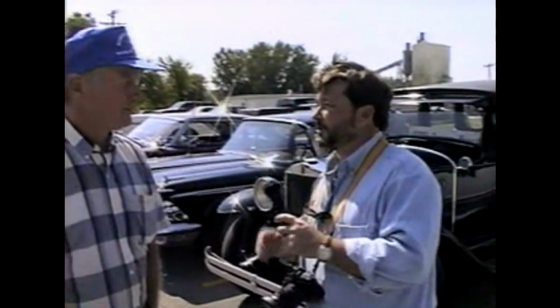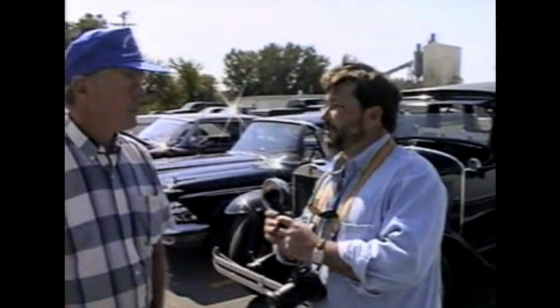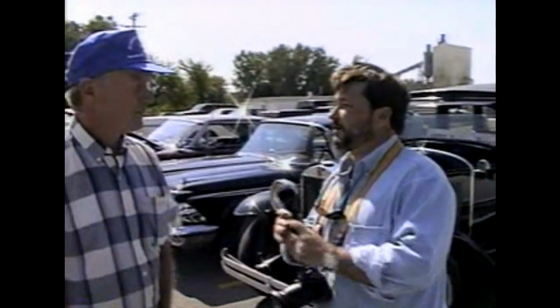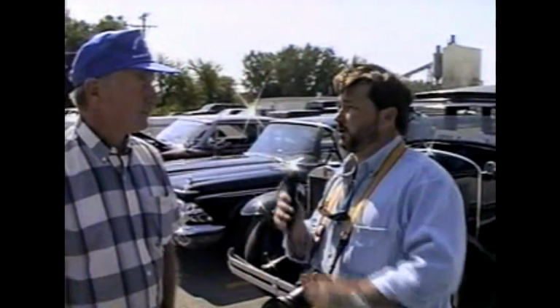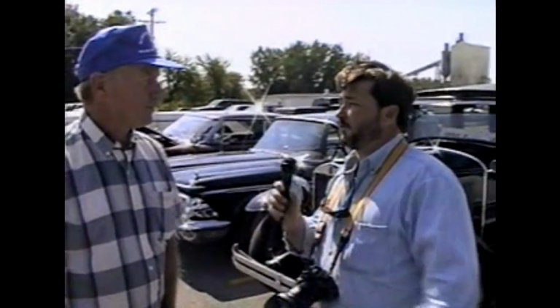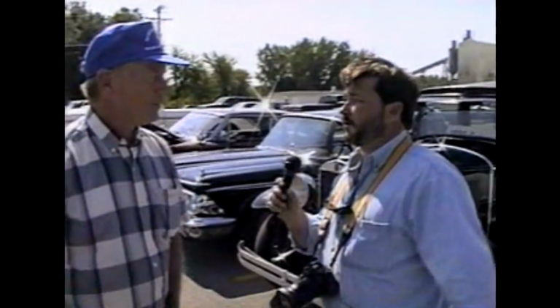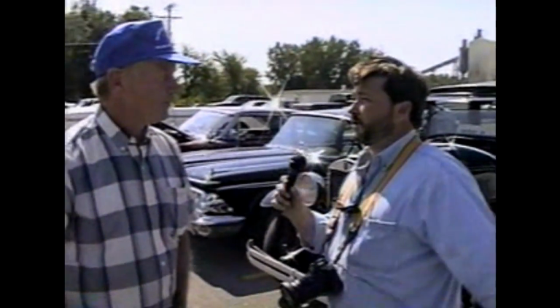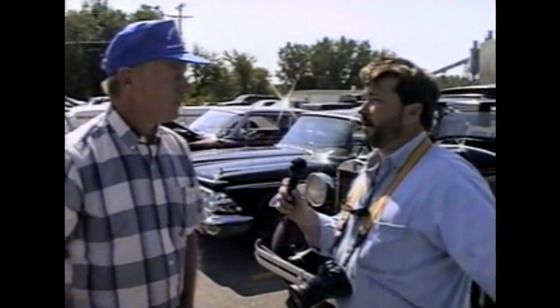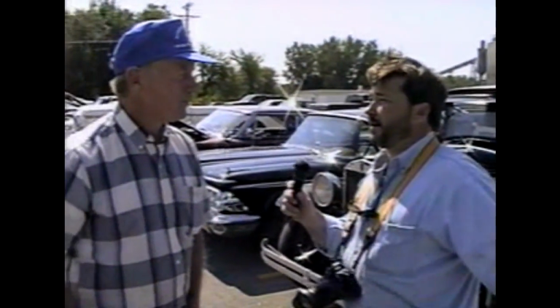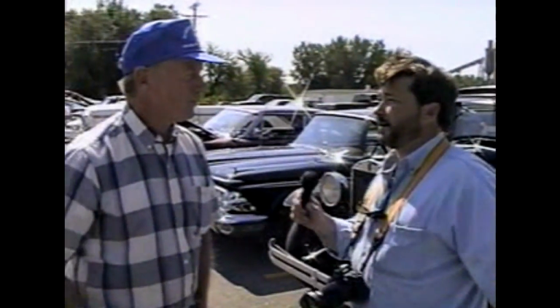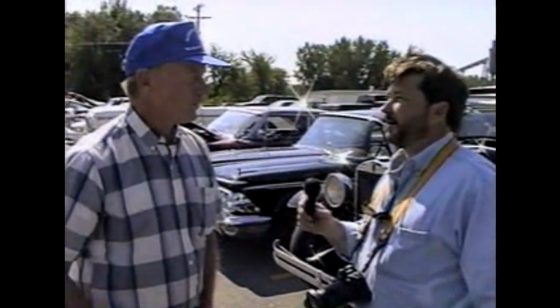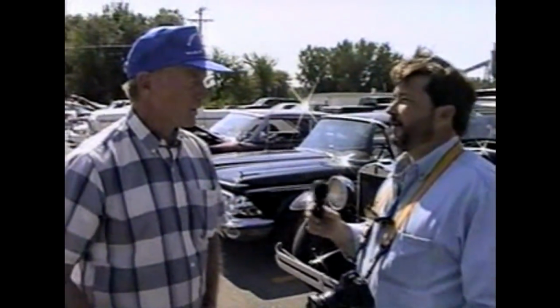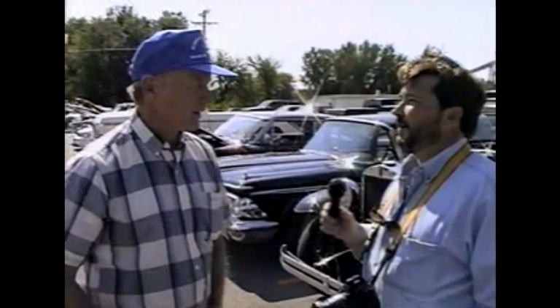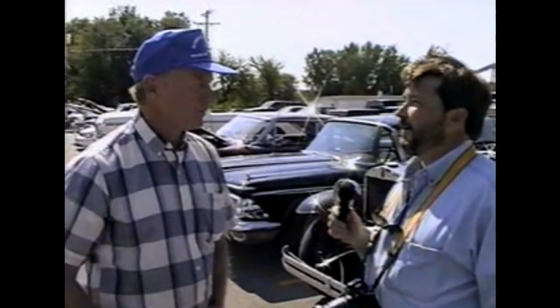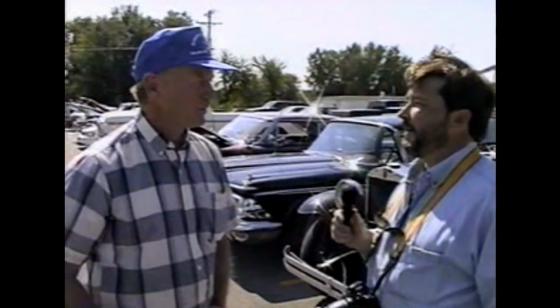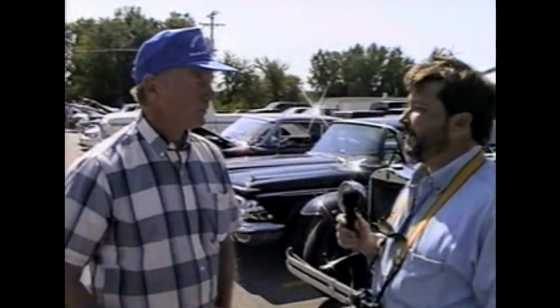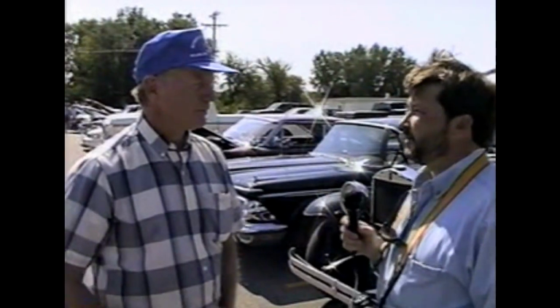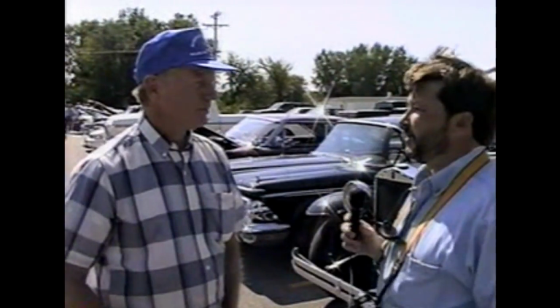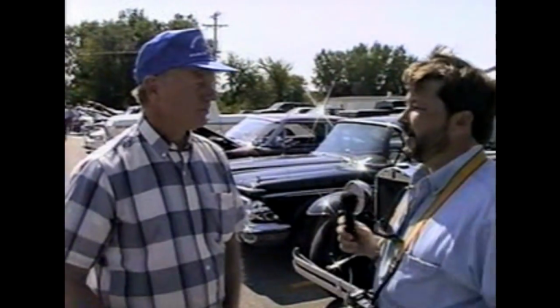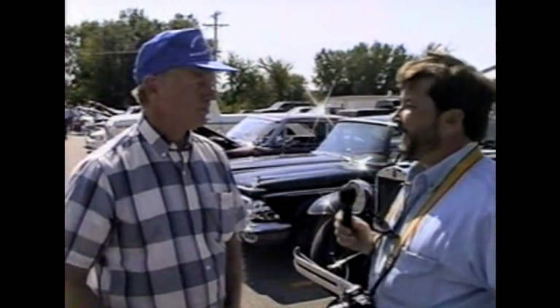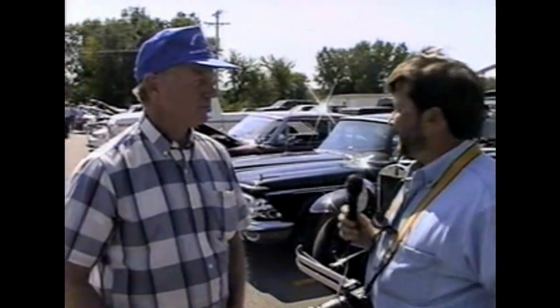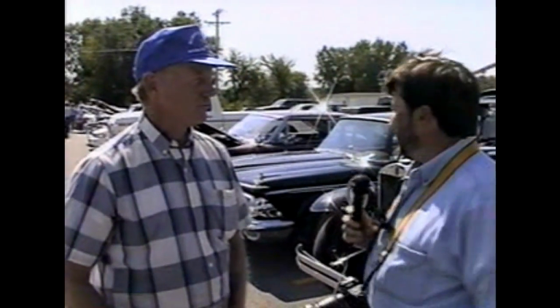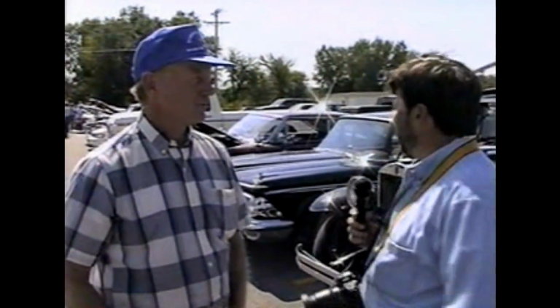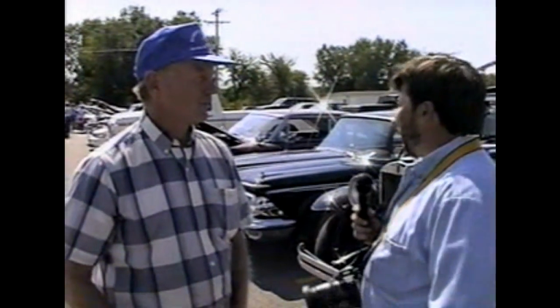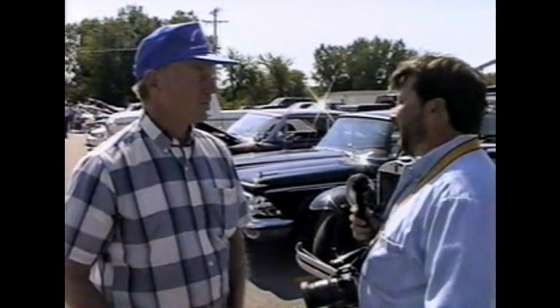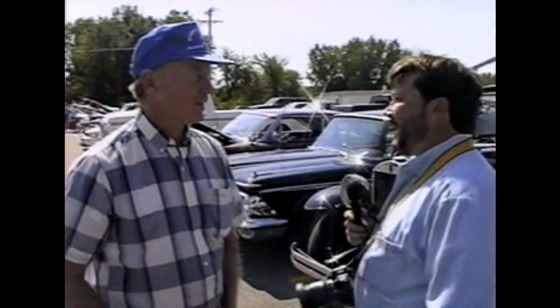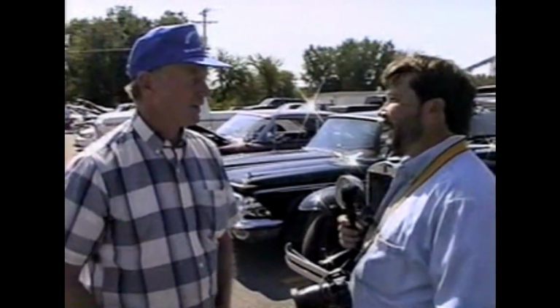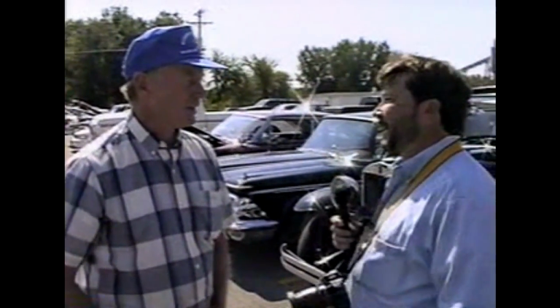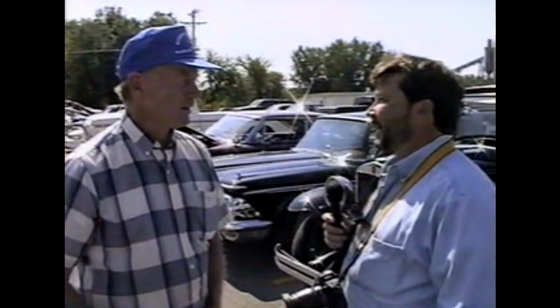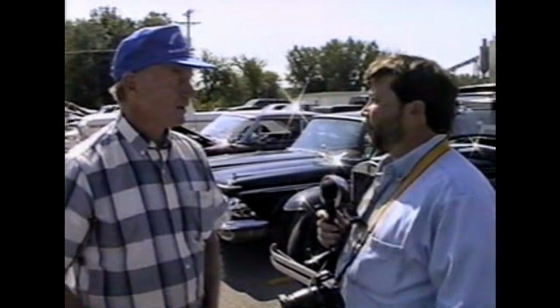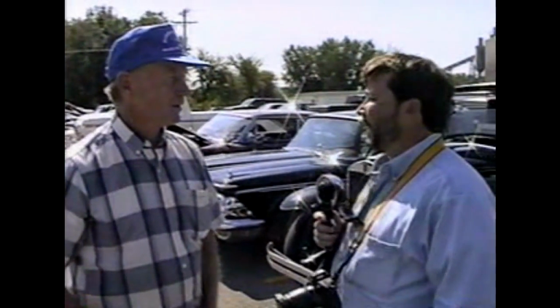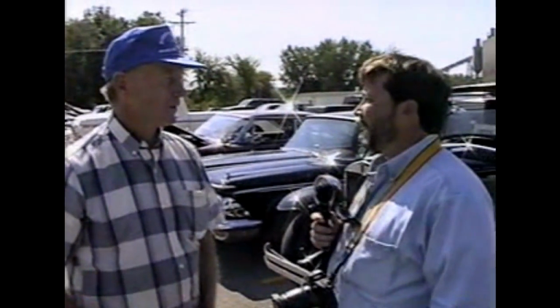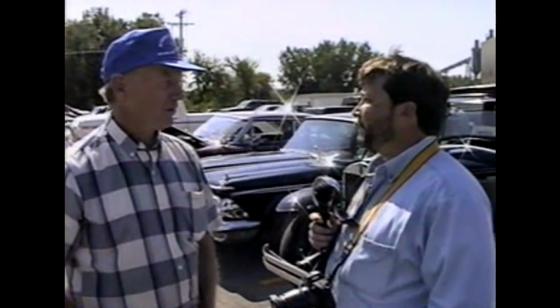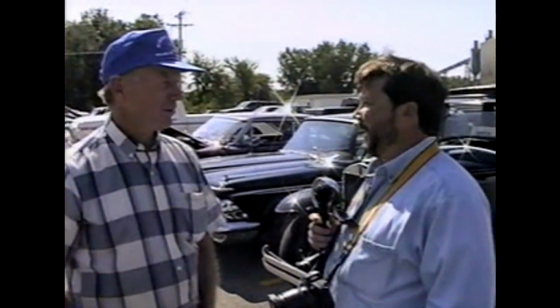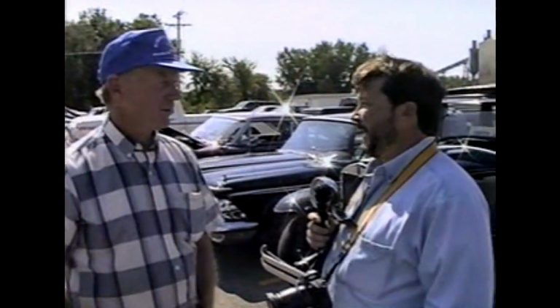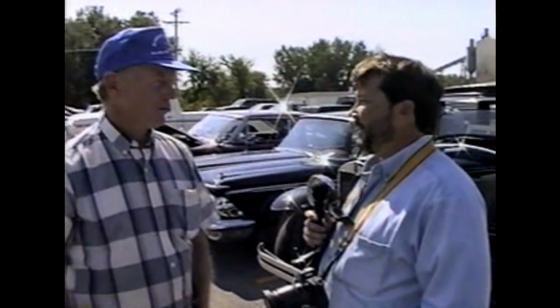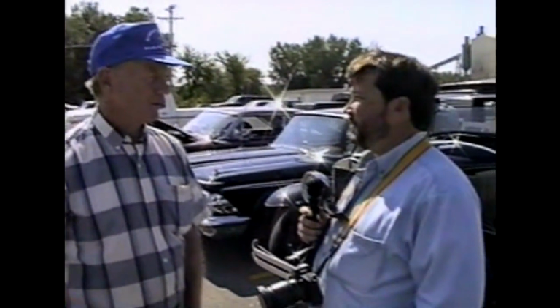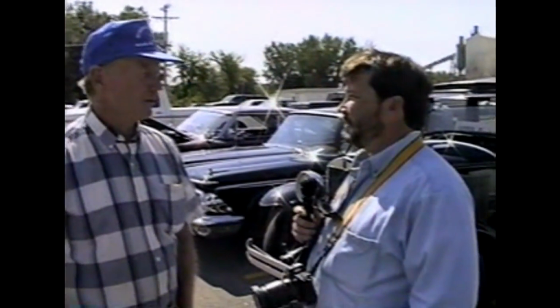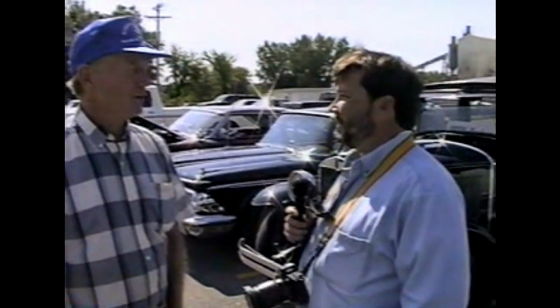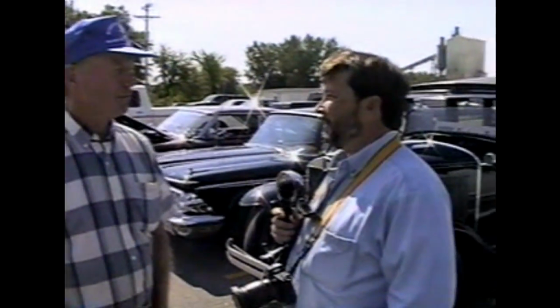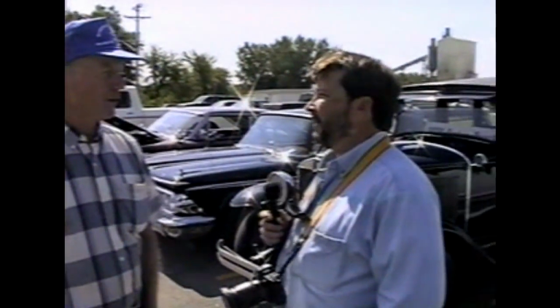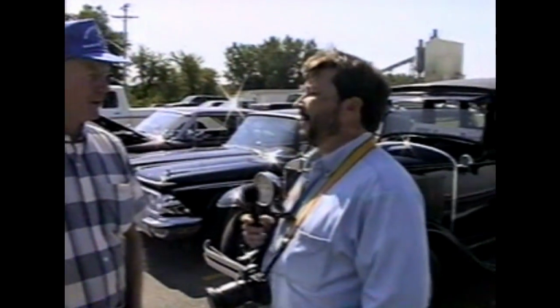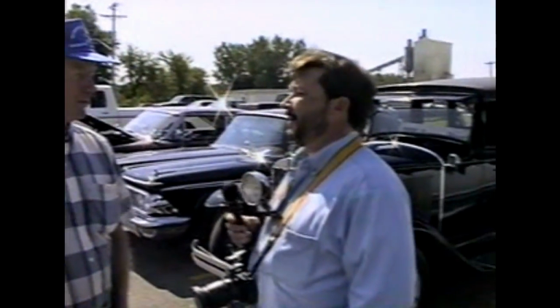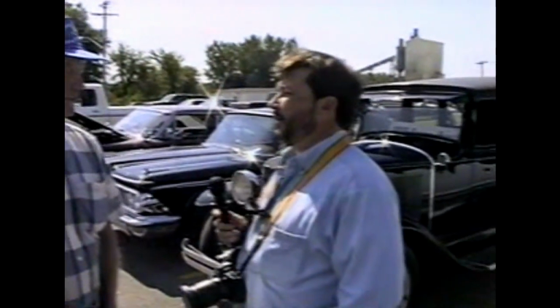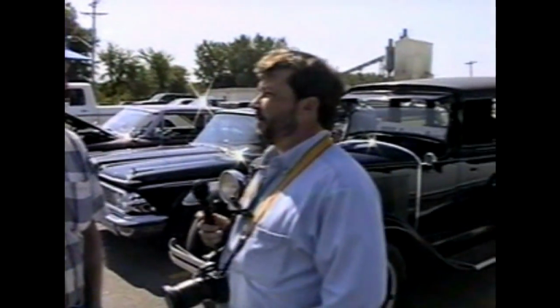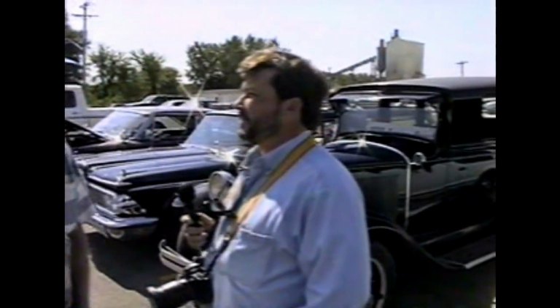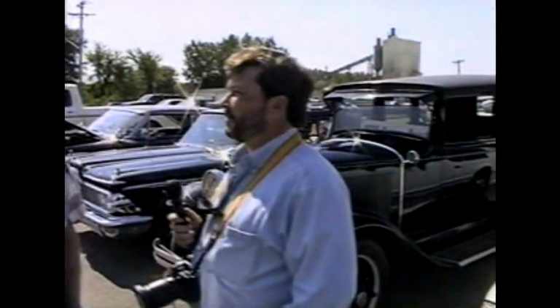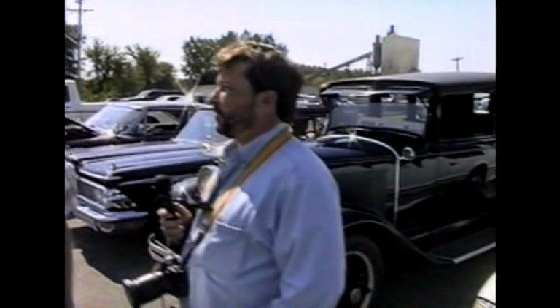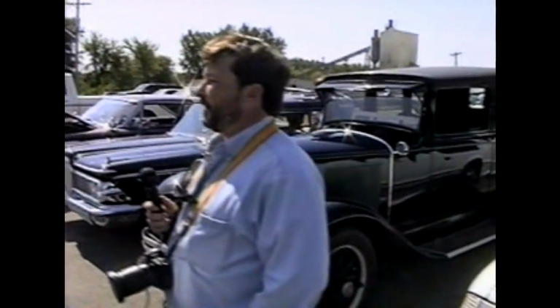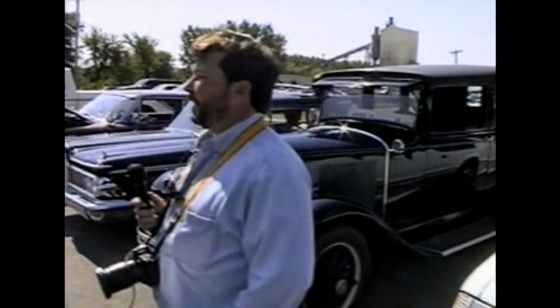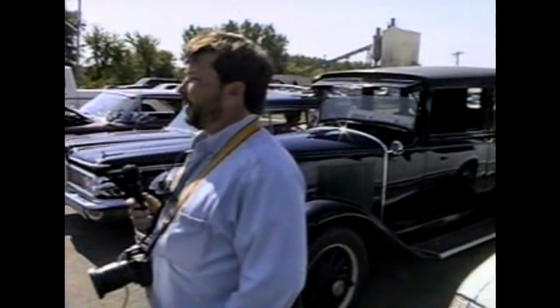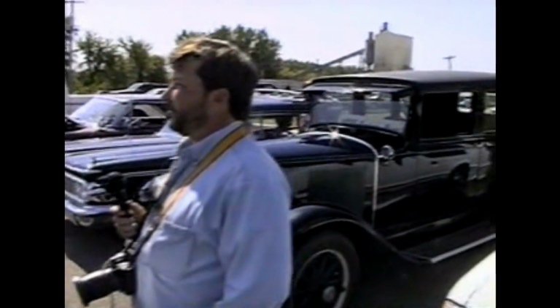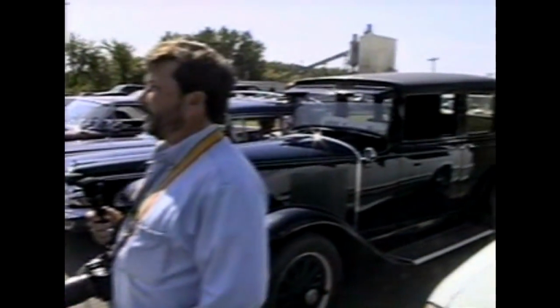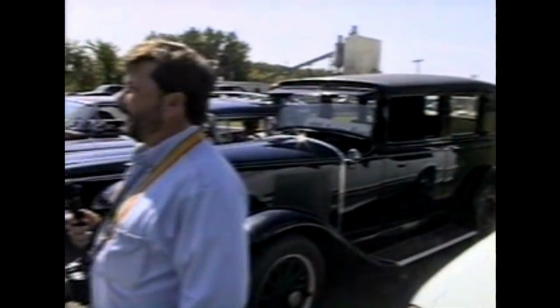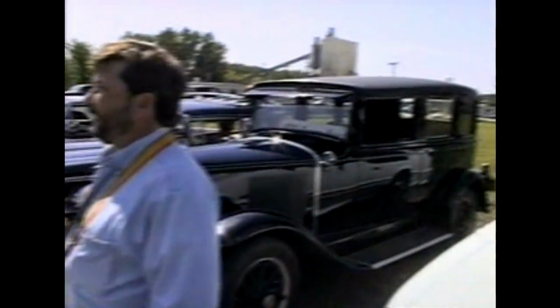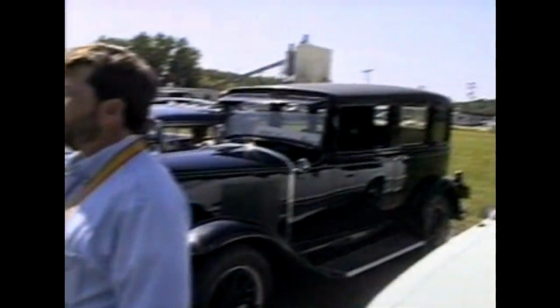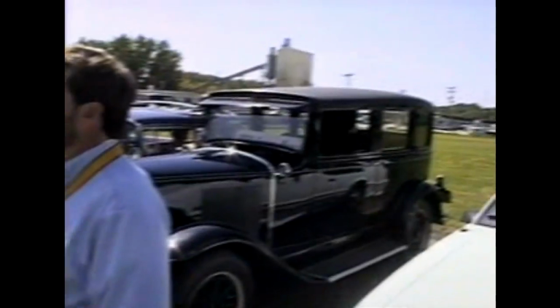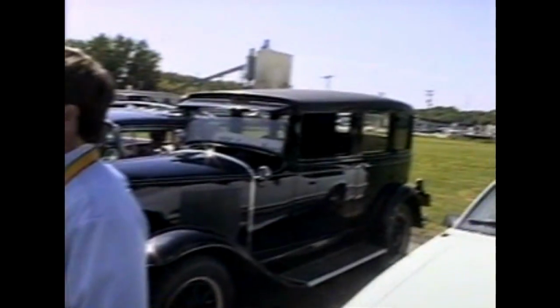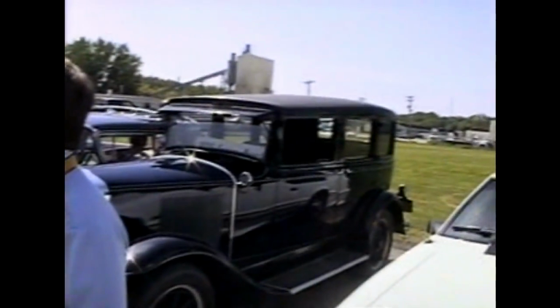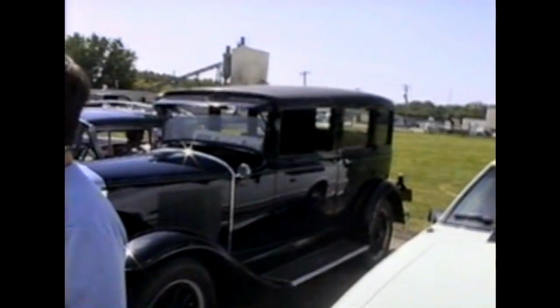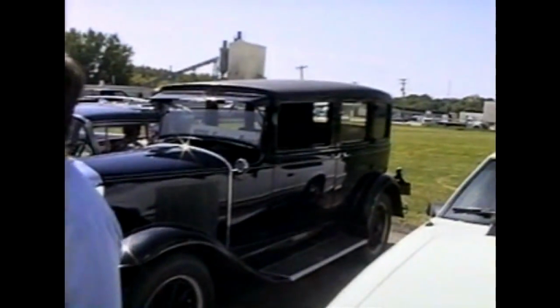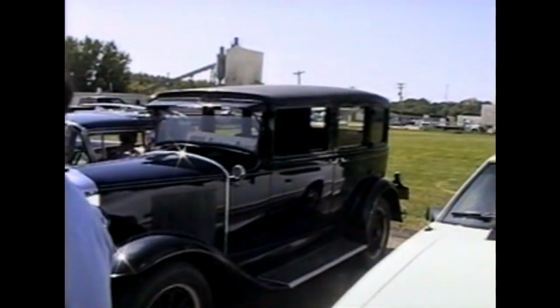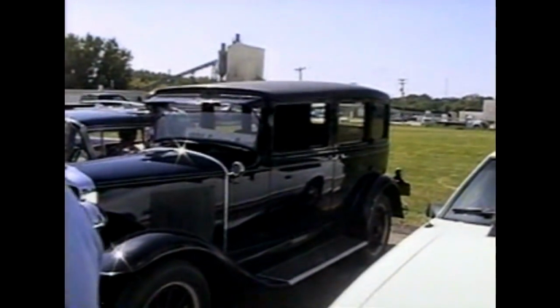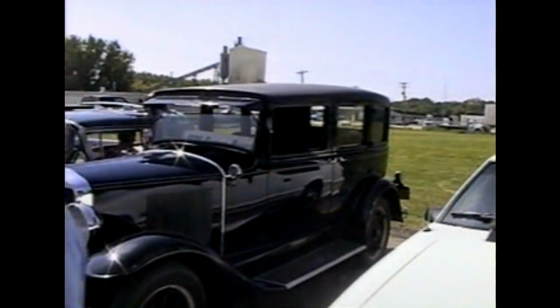Is this your first year out here? Yep. This is your 1929 Graham Page. Graham Page. Now, what's the story on the 1929 Graham Page?